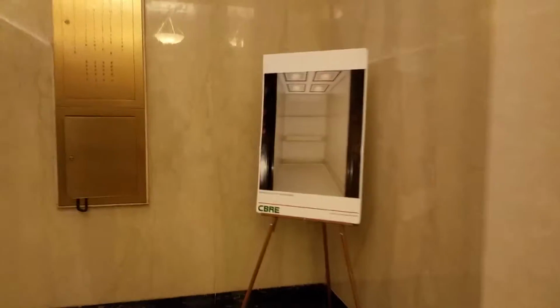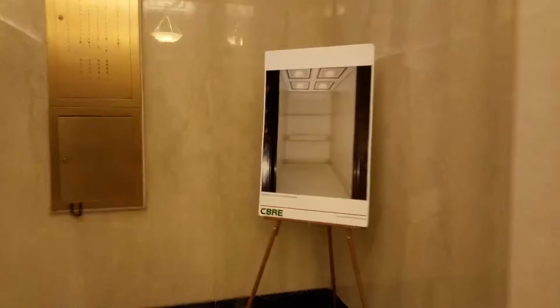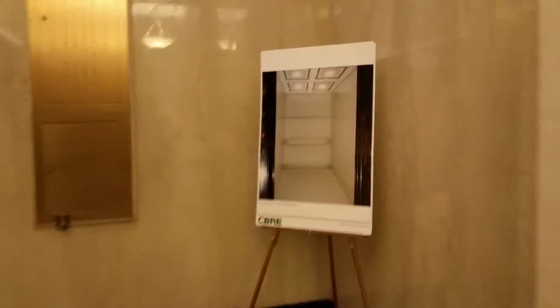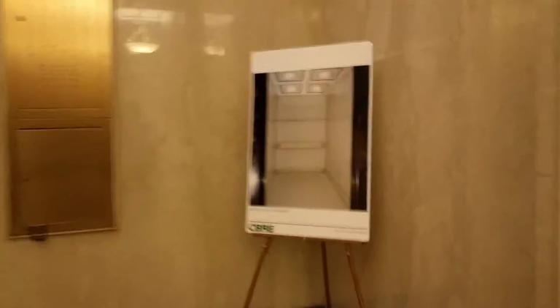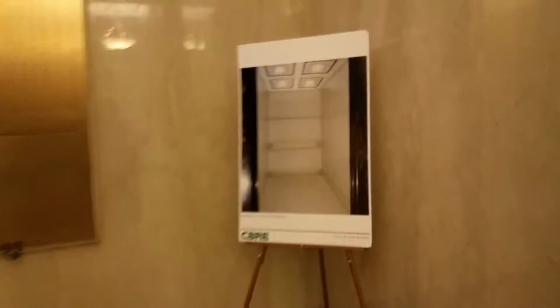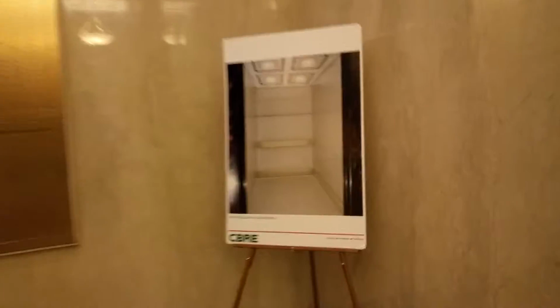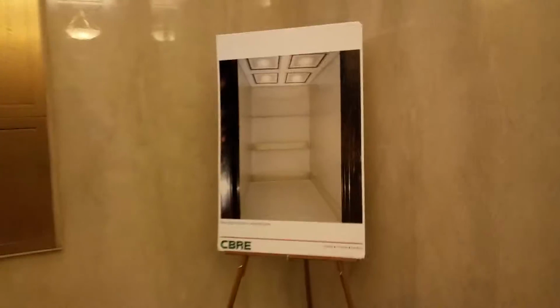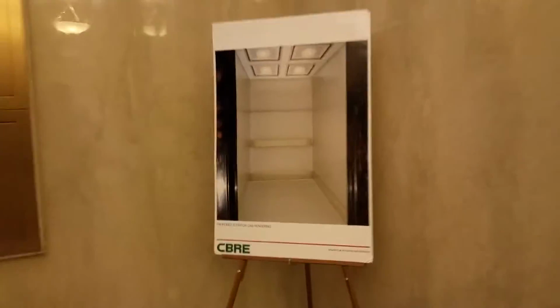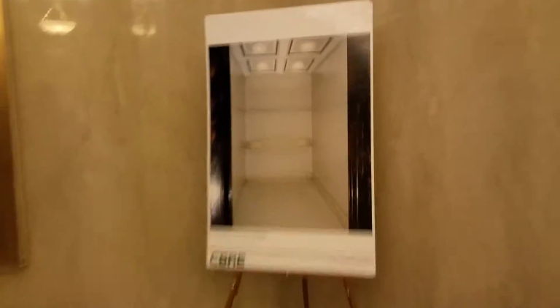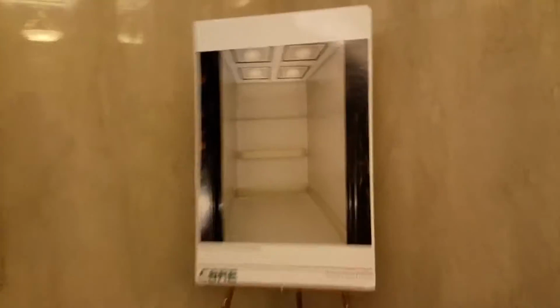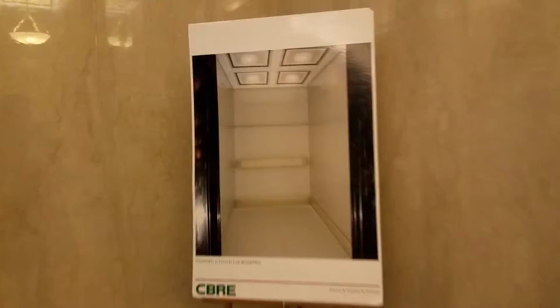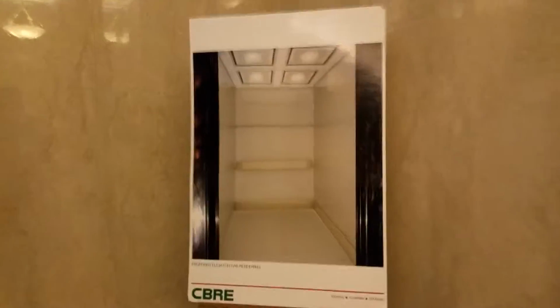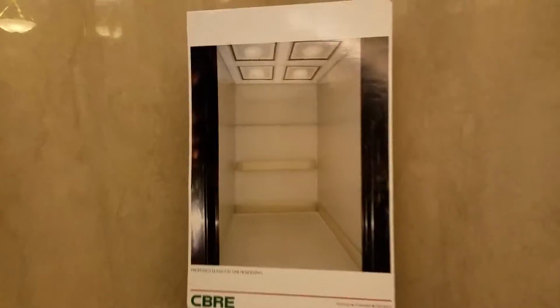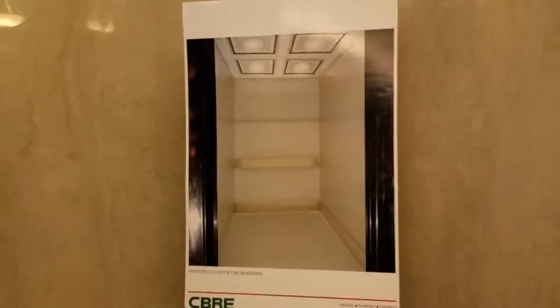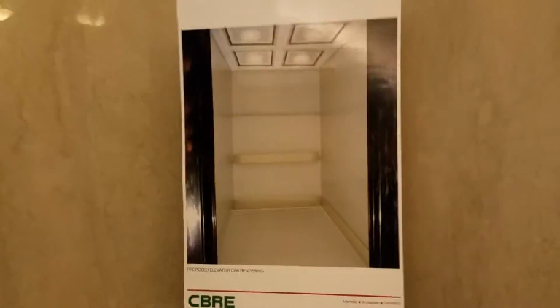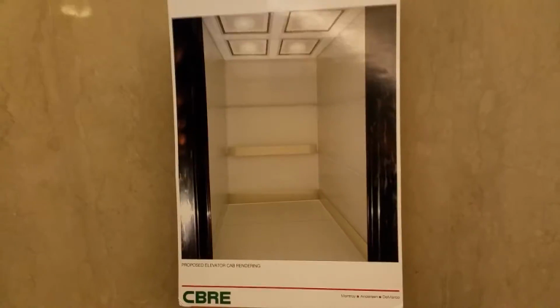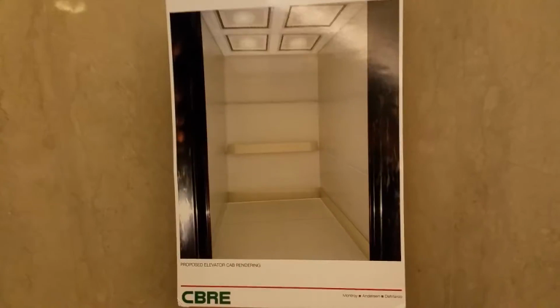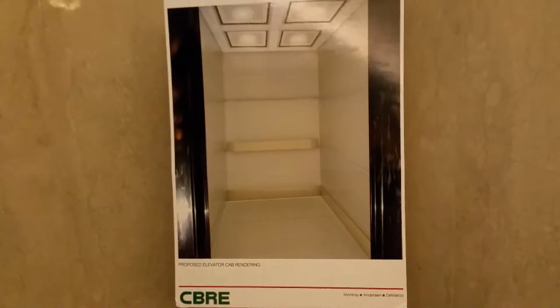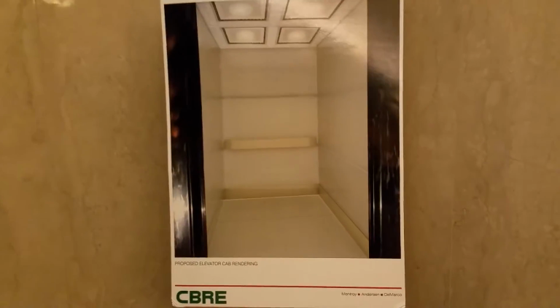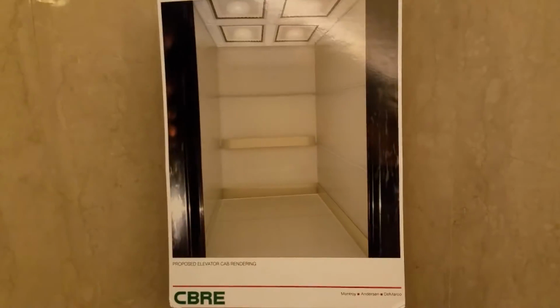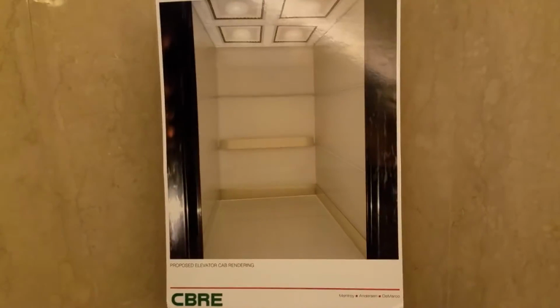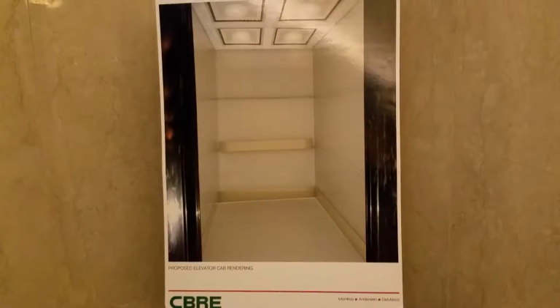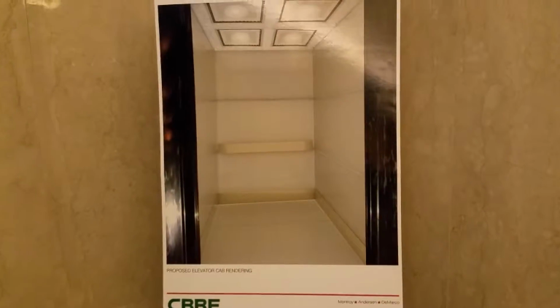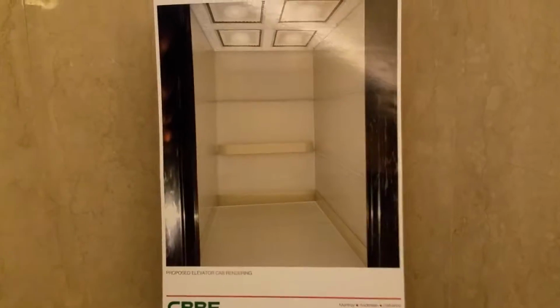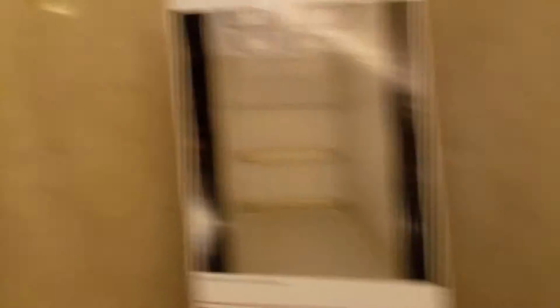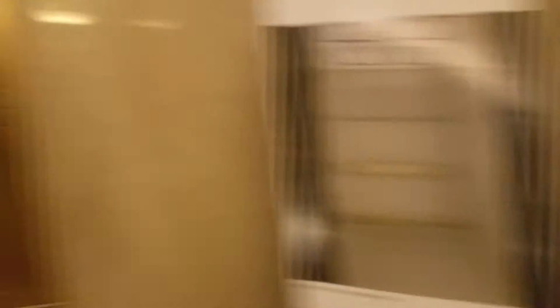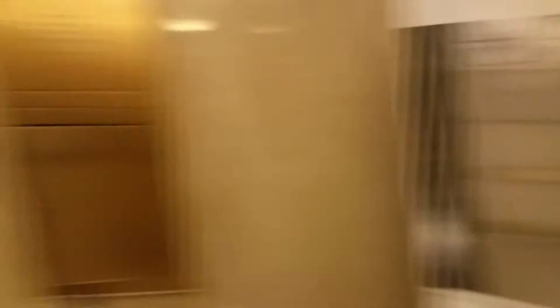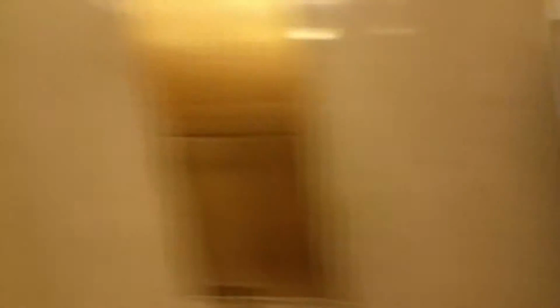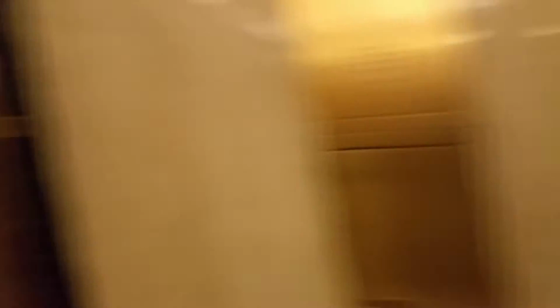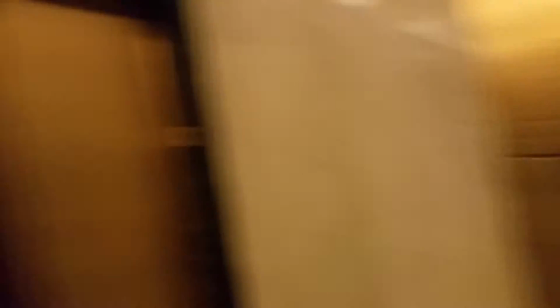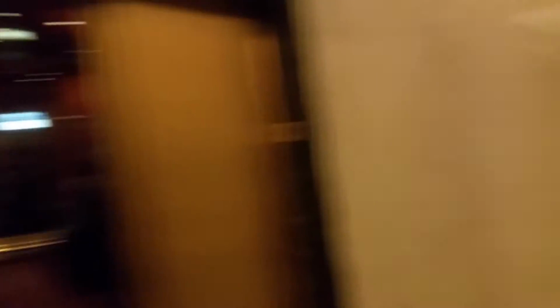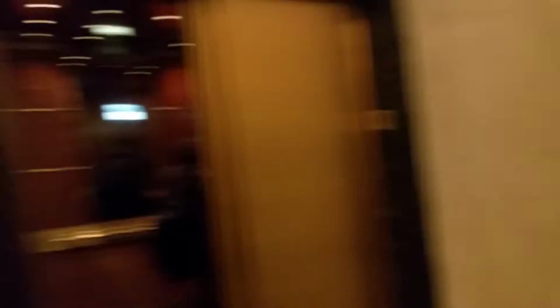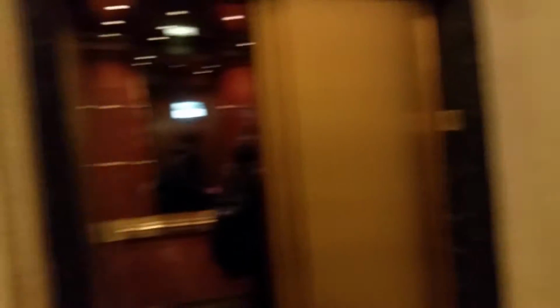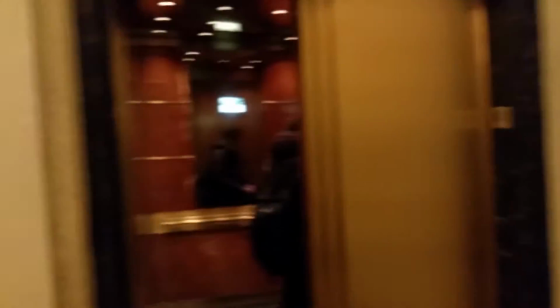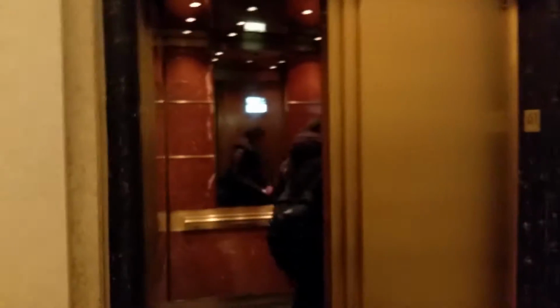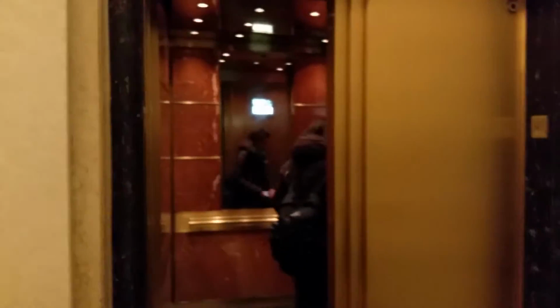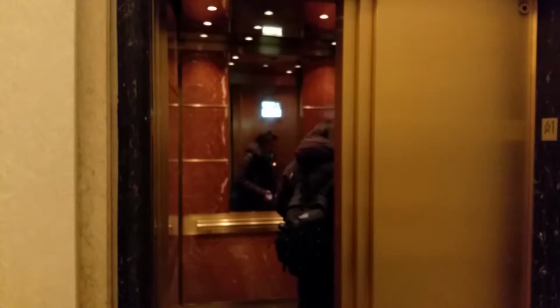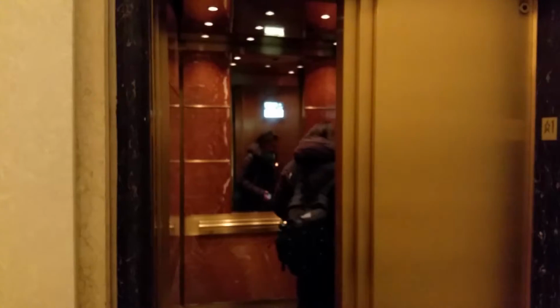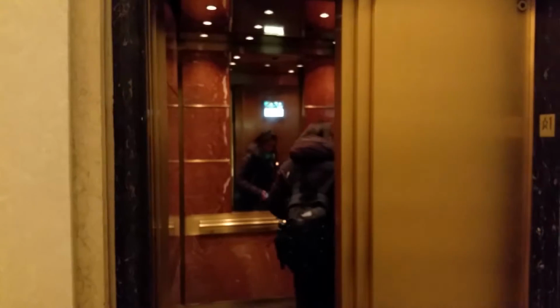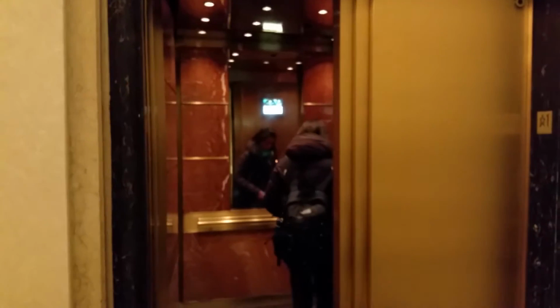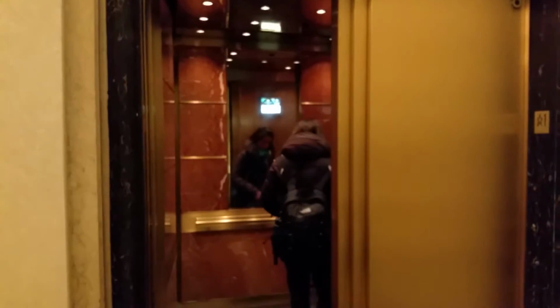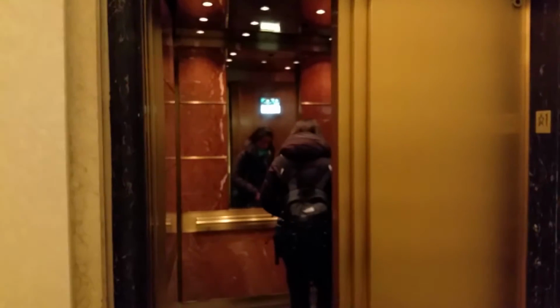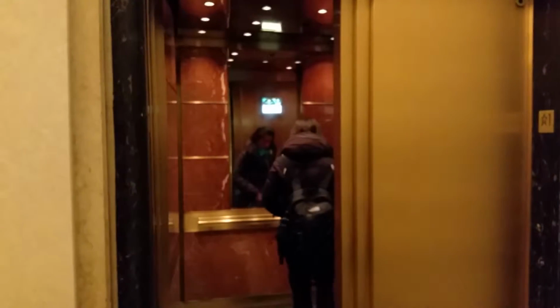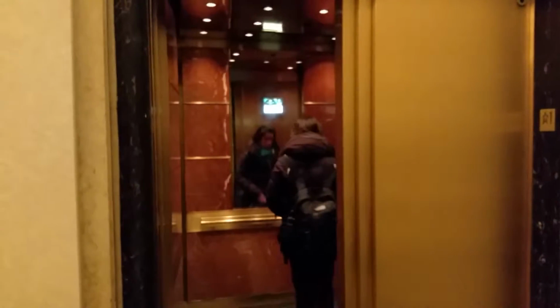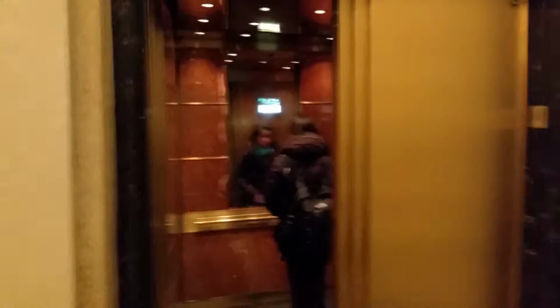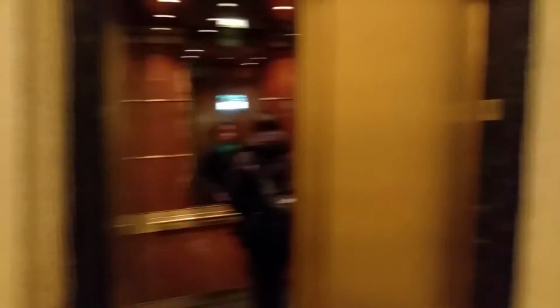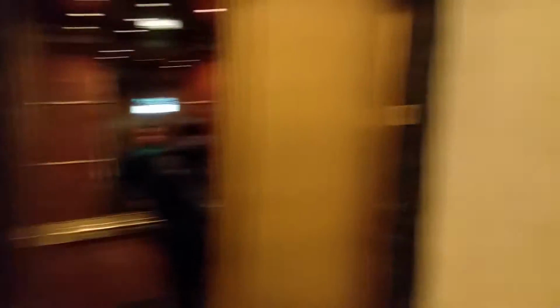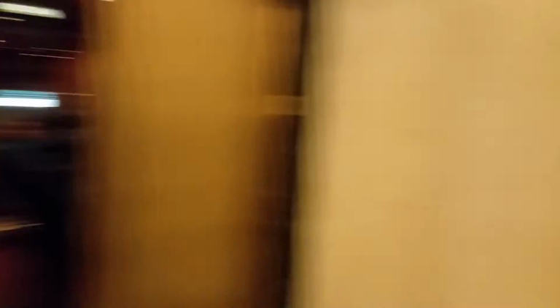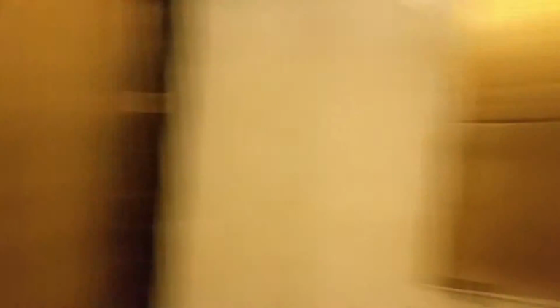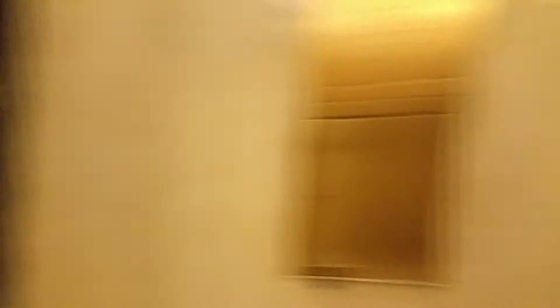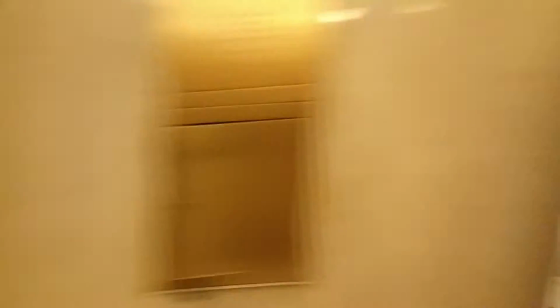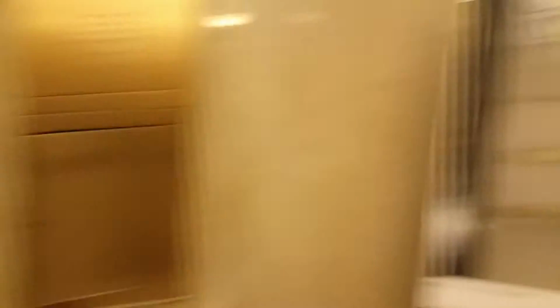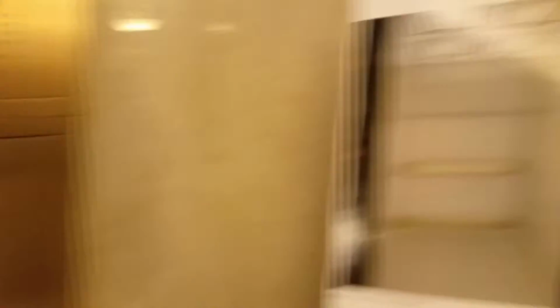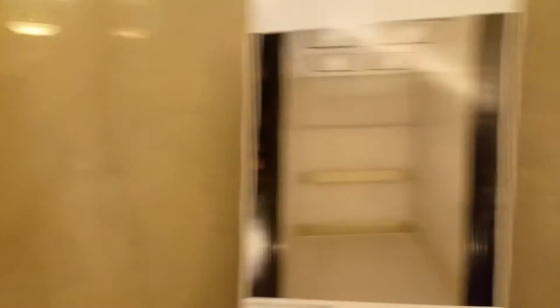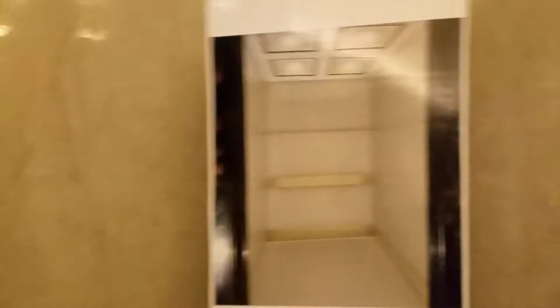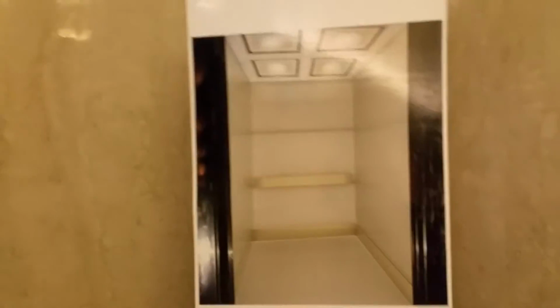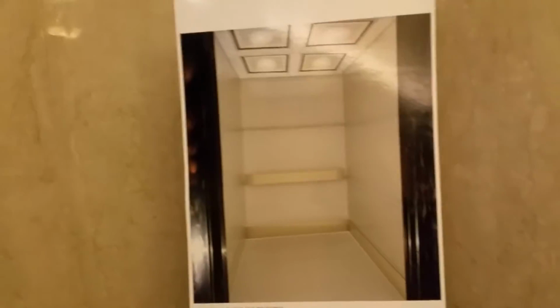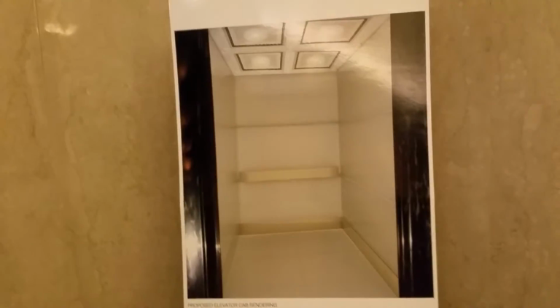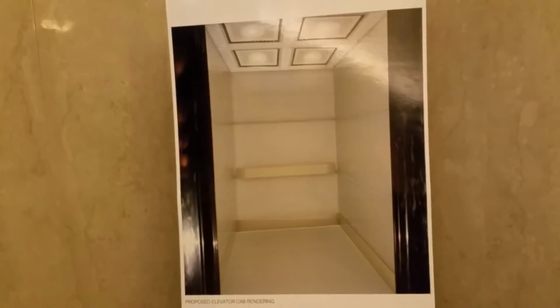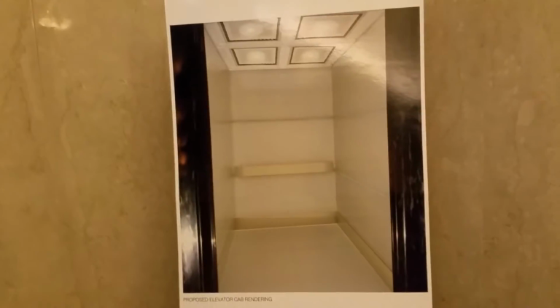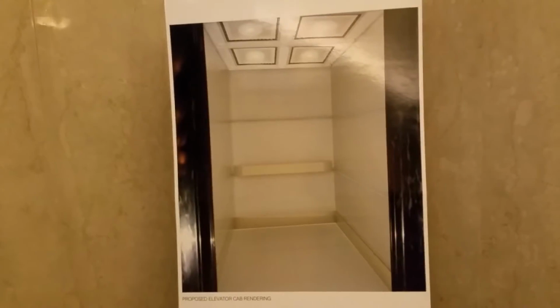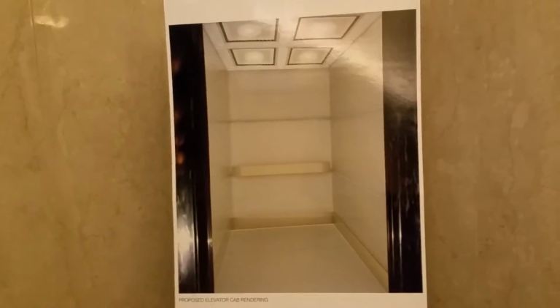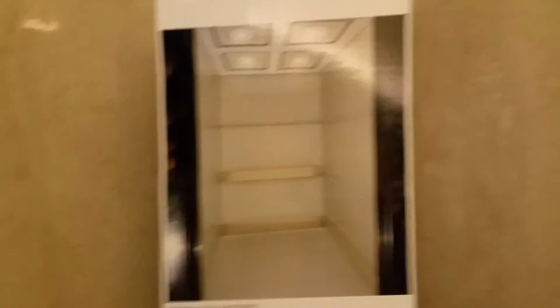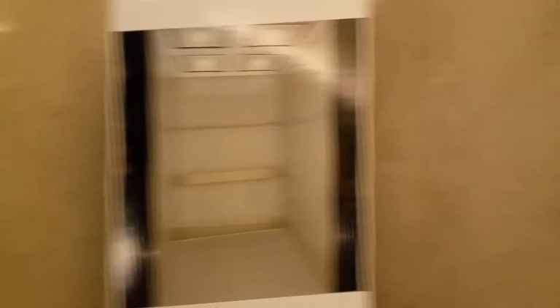They are renovating the elevators right now — from that to that.